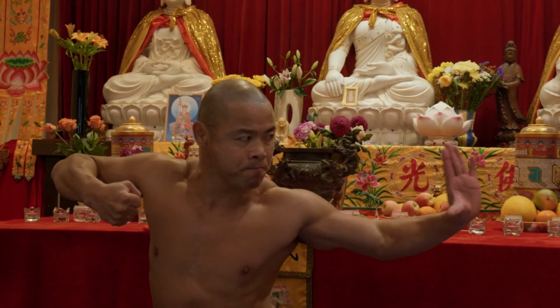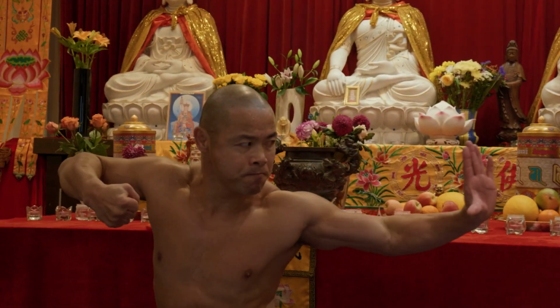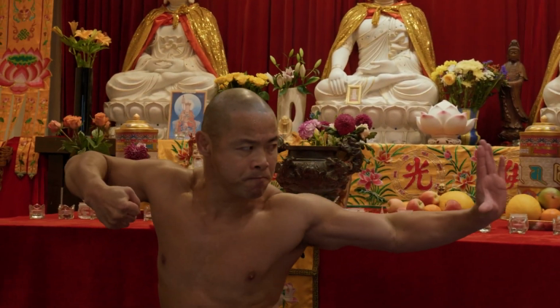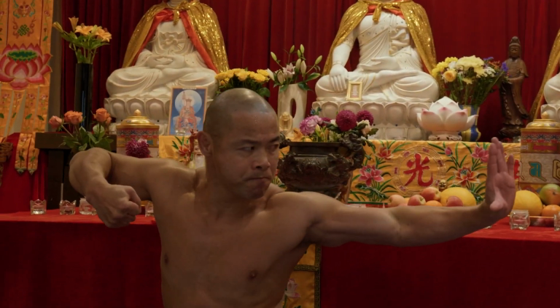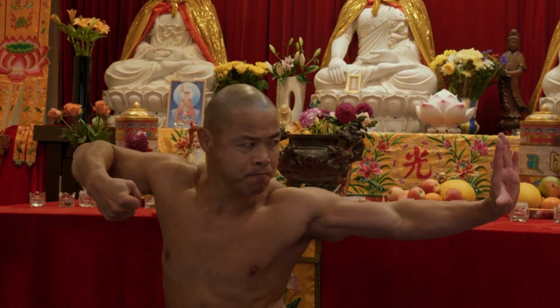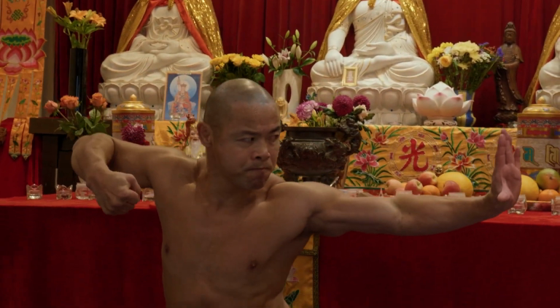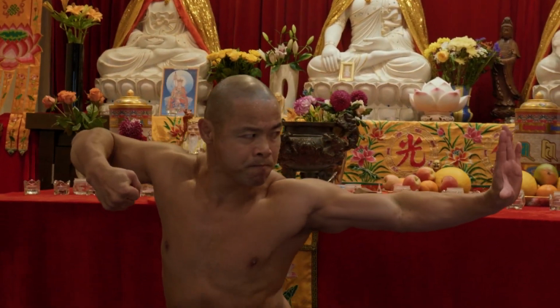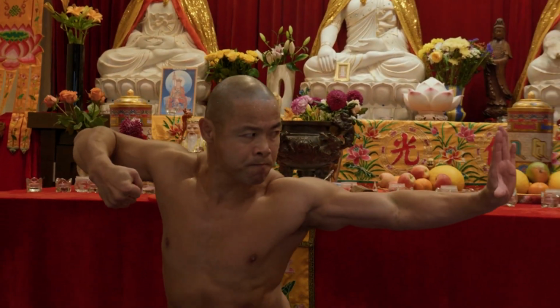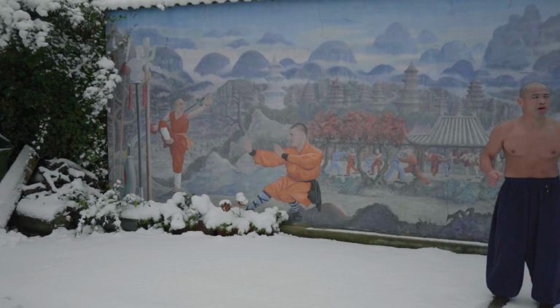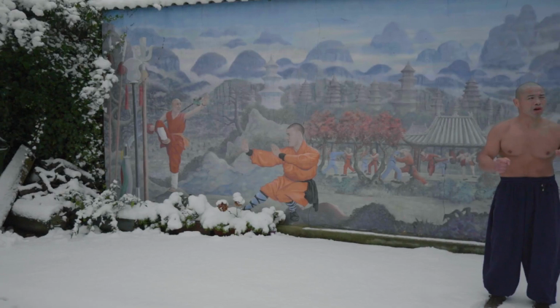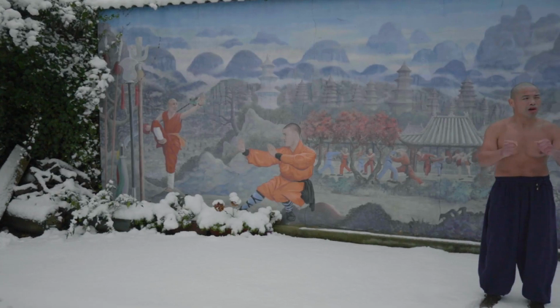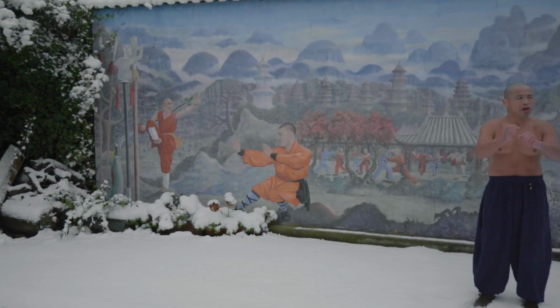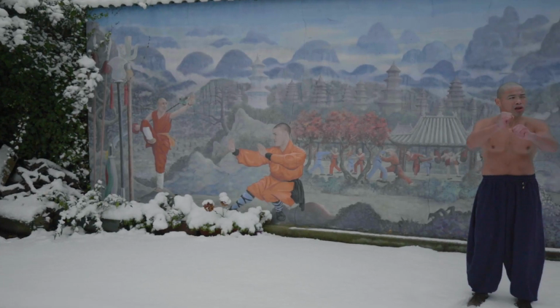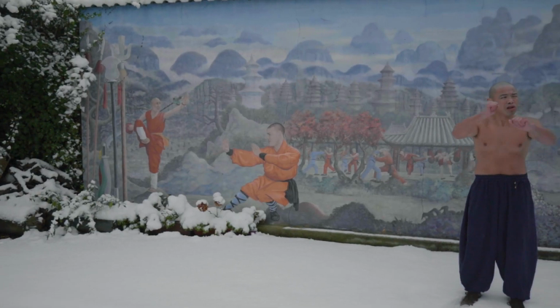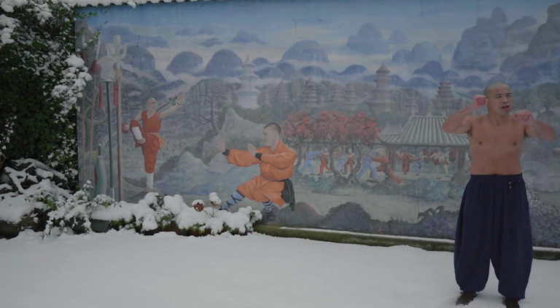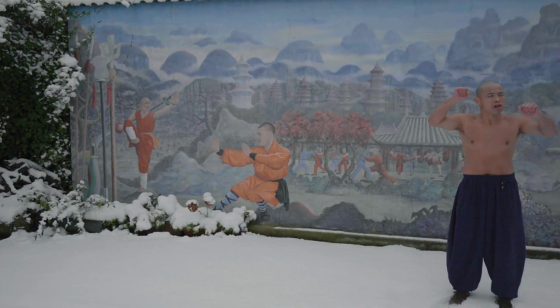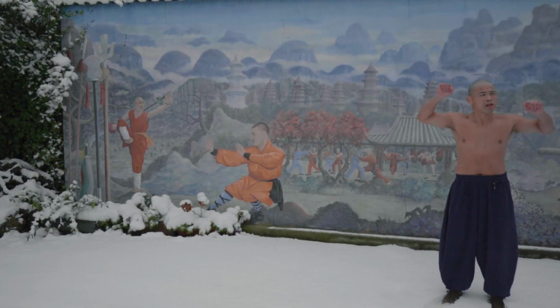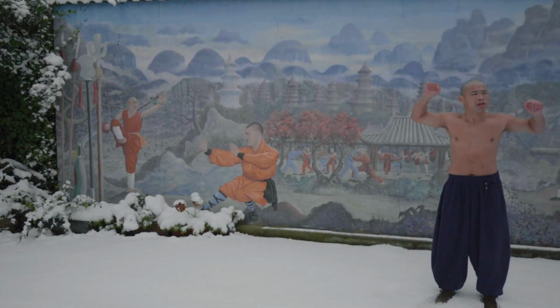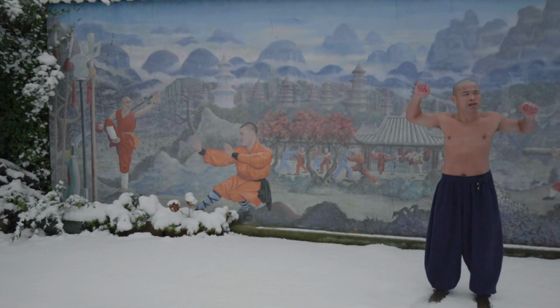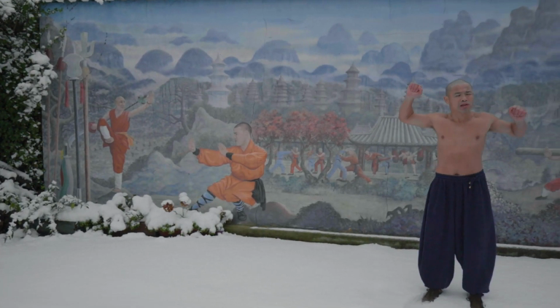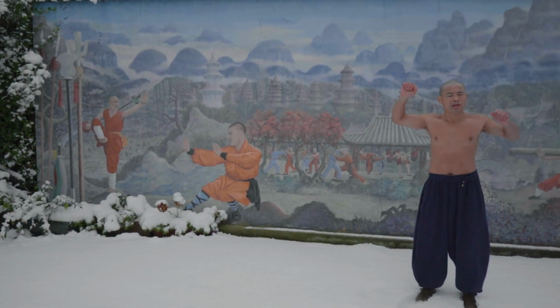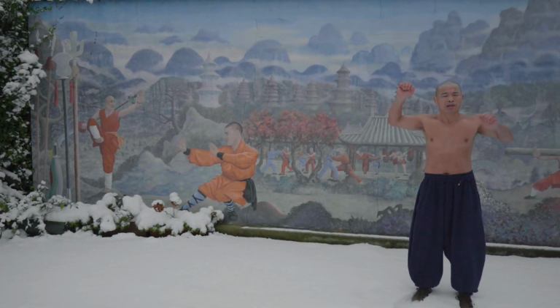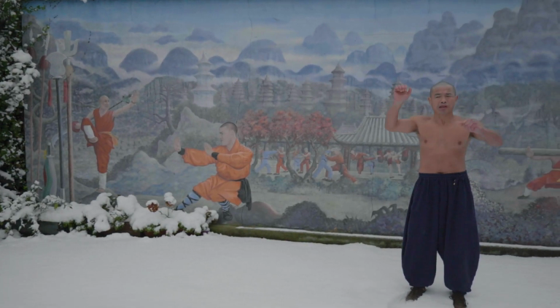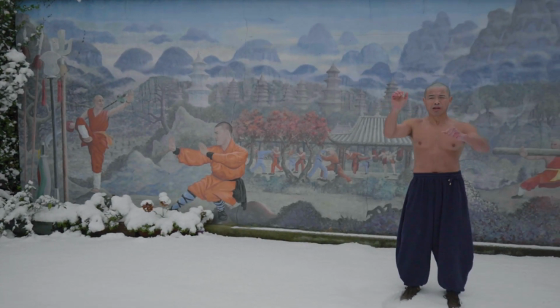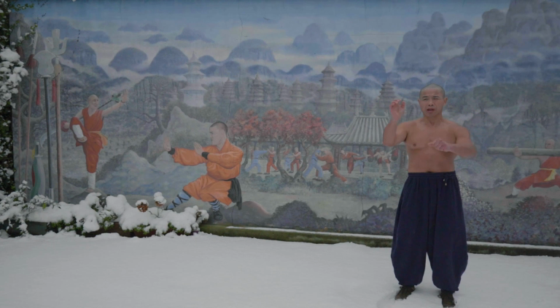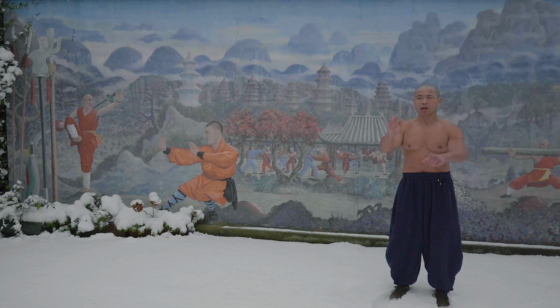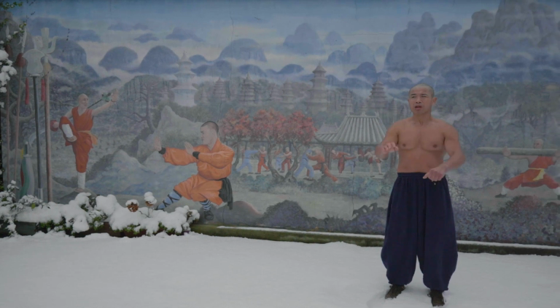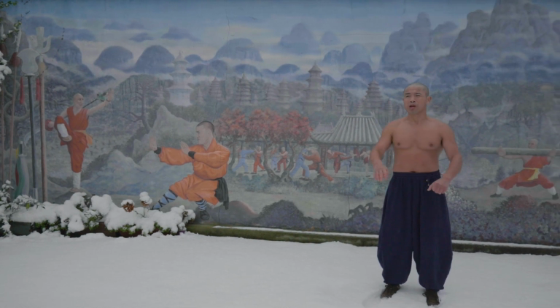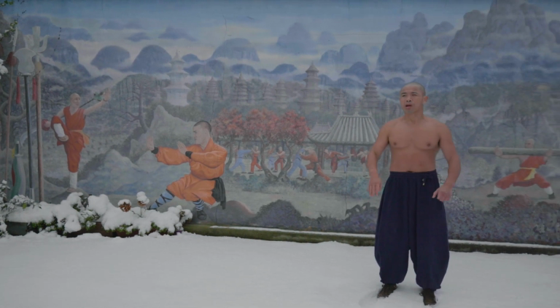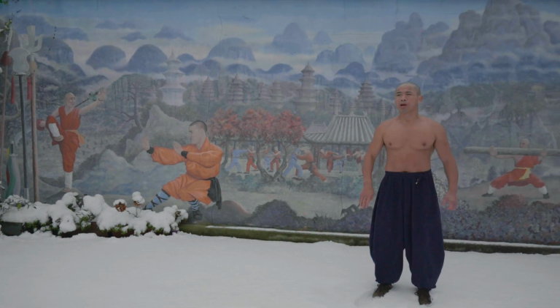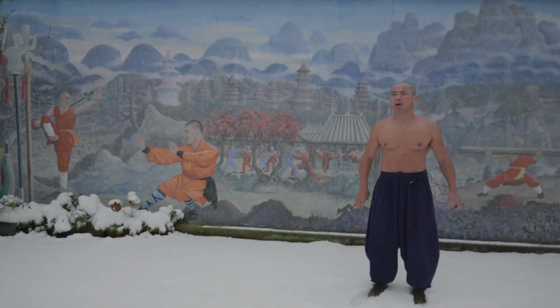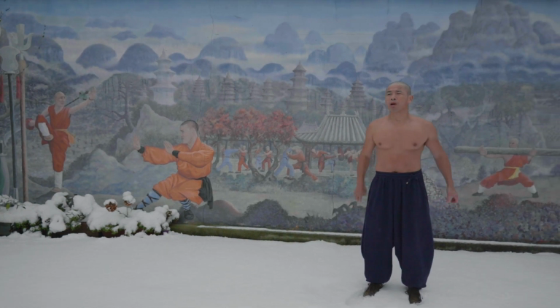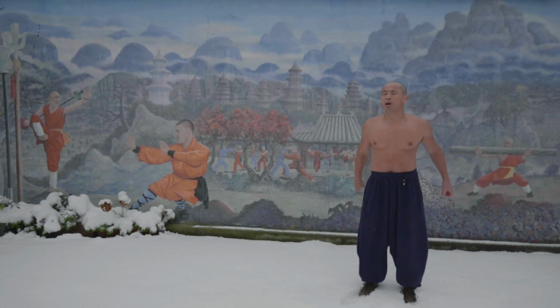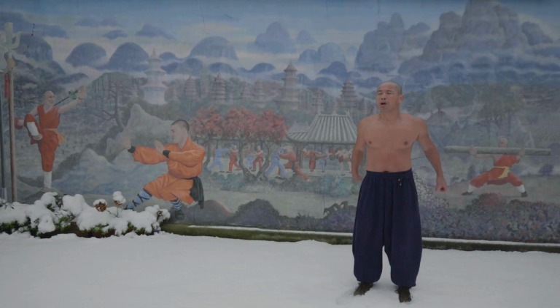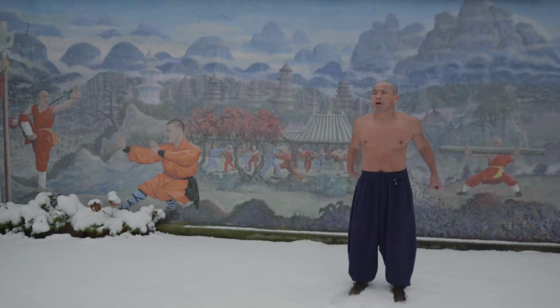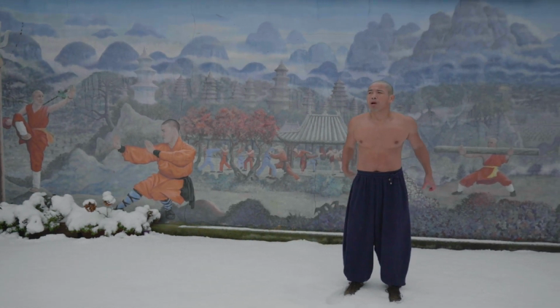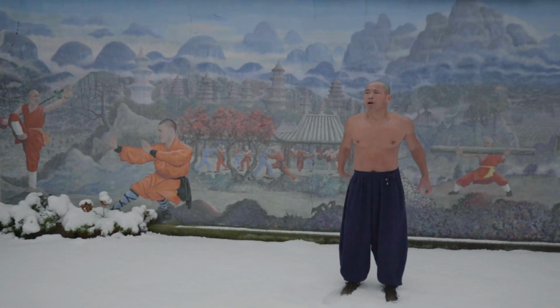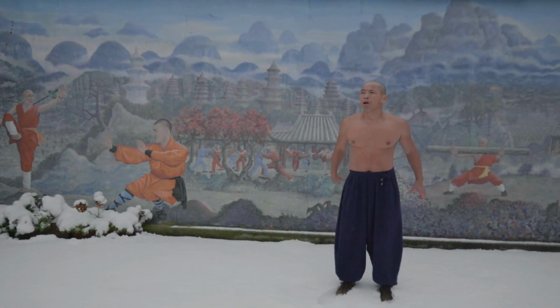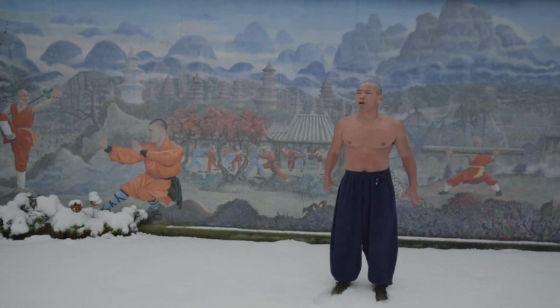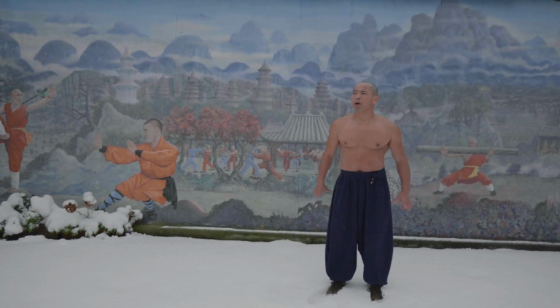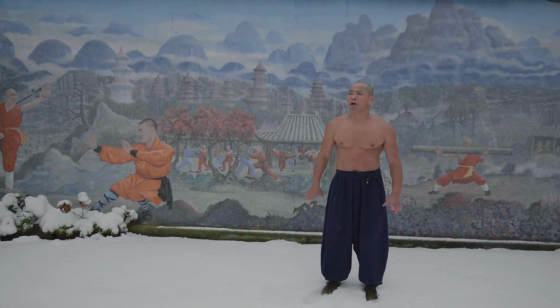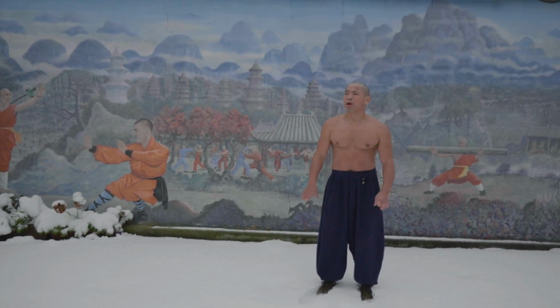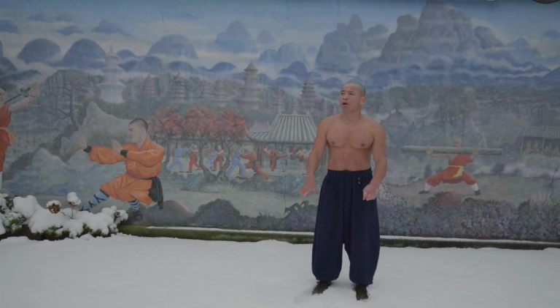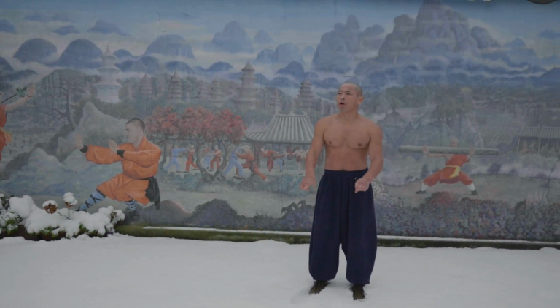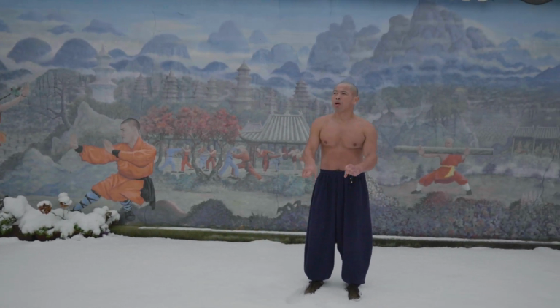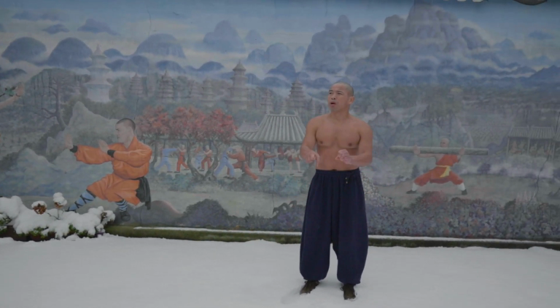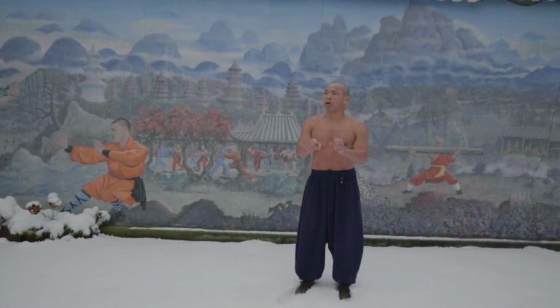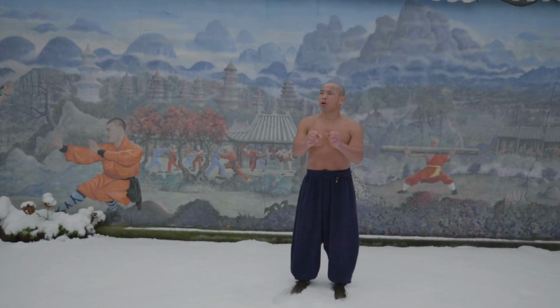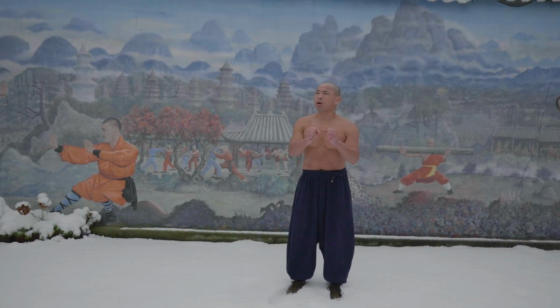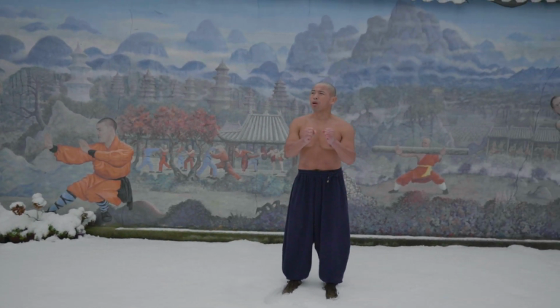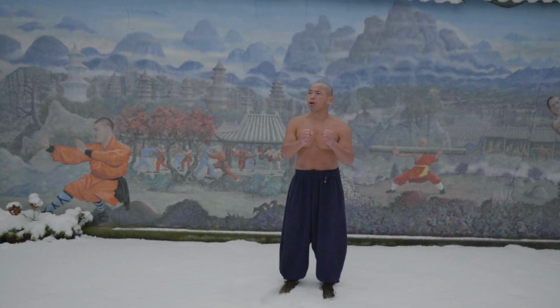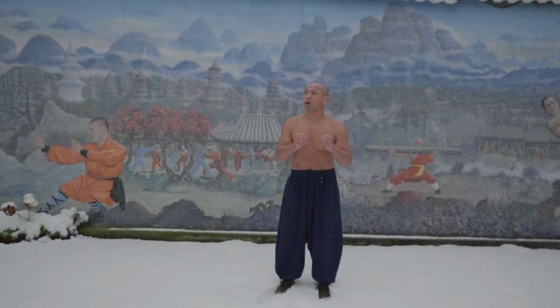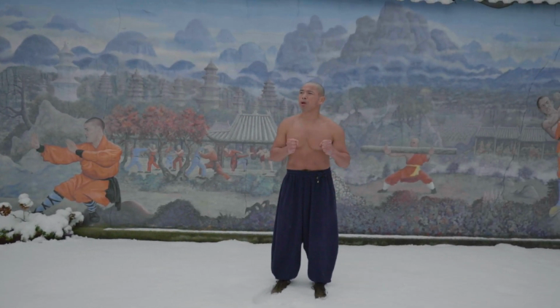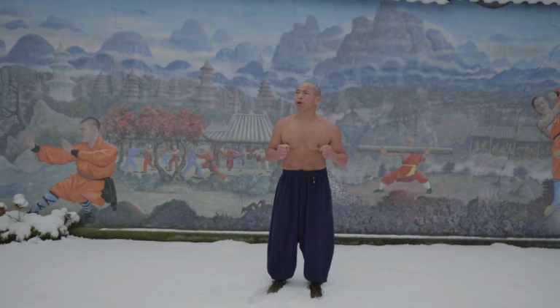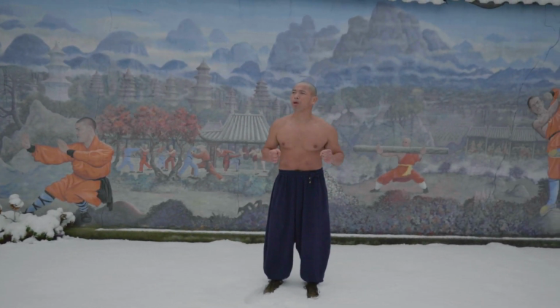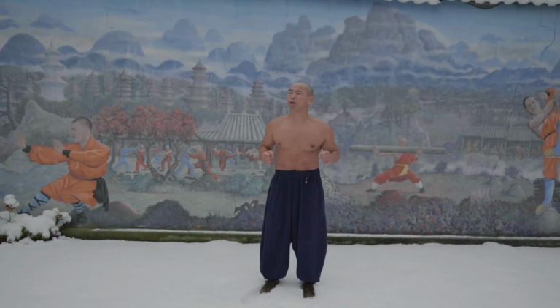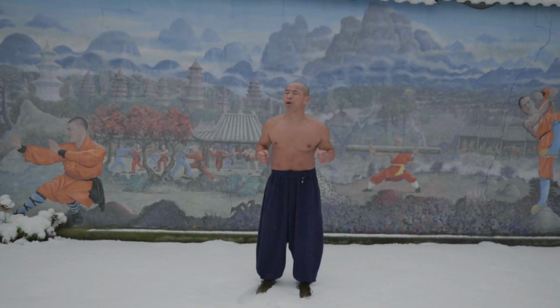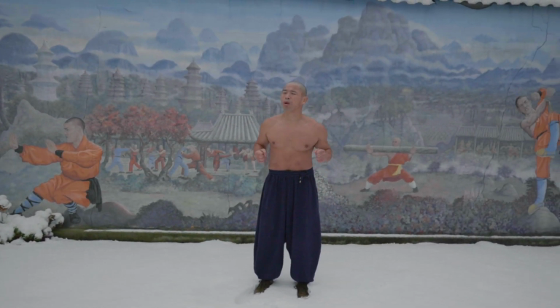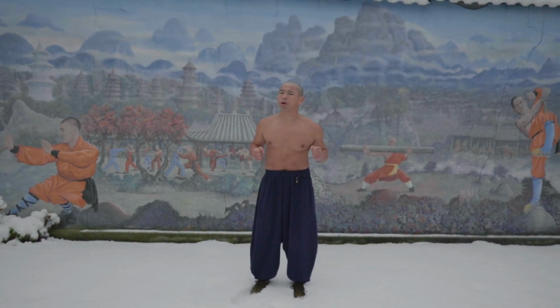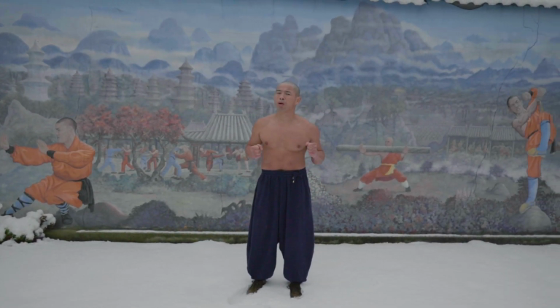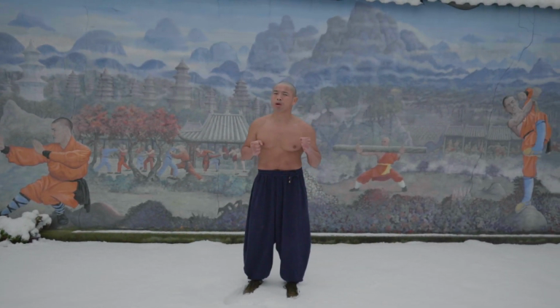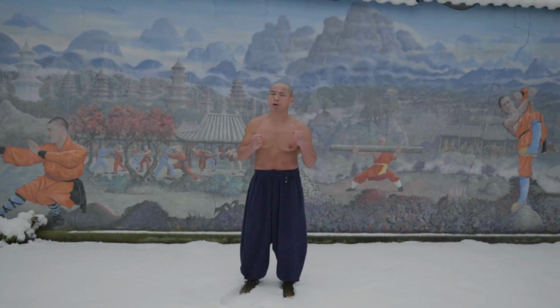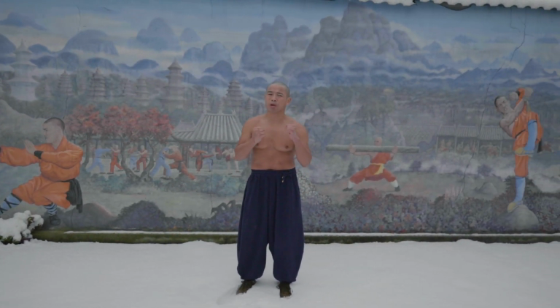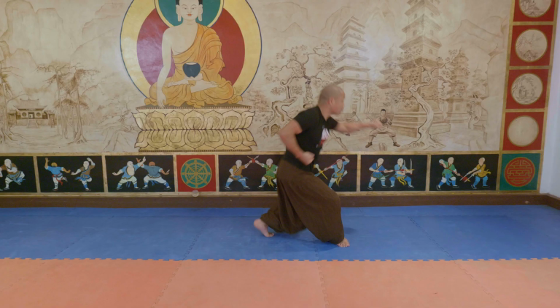So next year, January 30th, I started my first face-to-face teaching for one week.